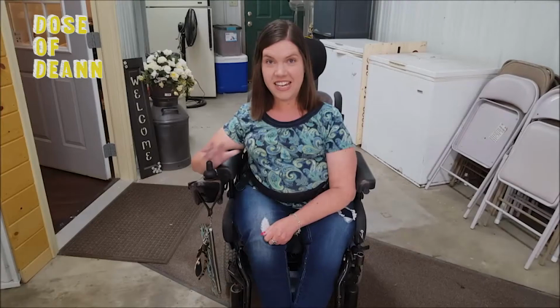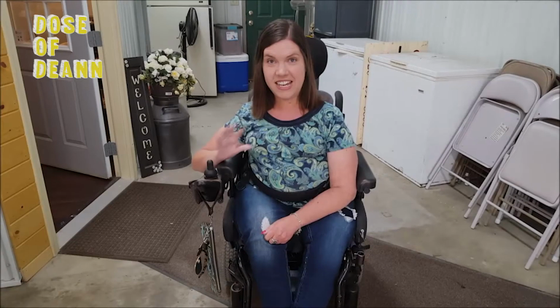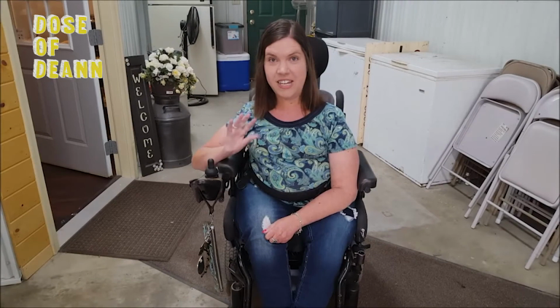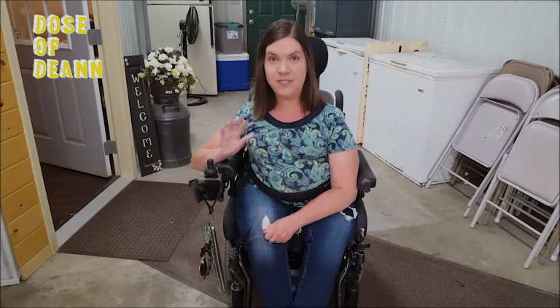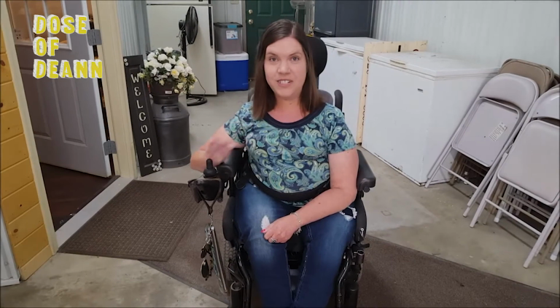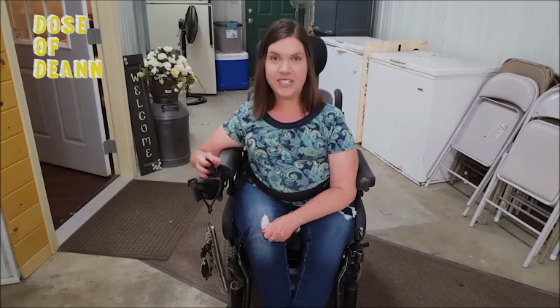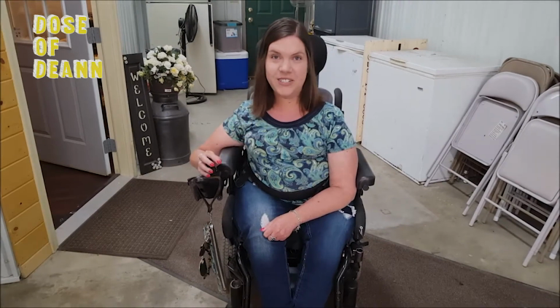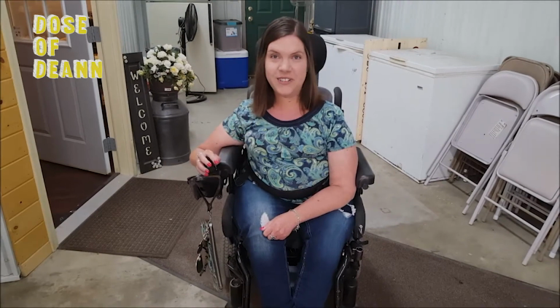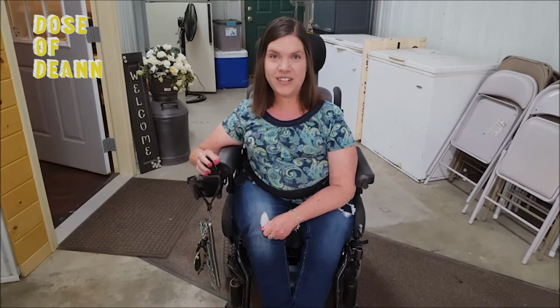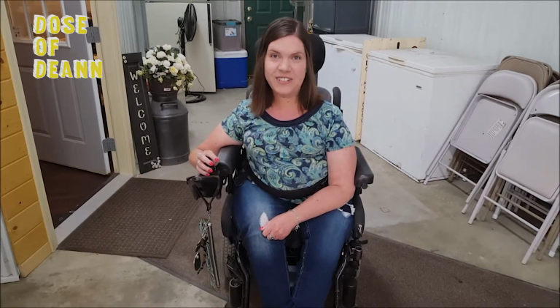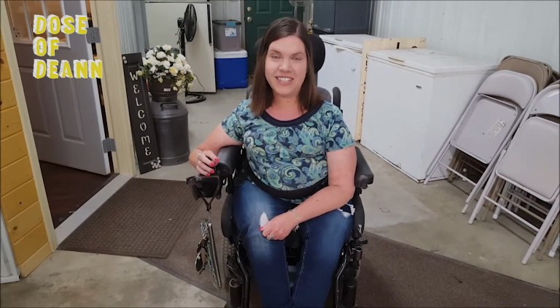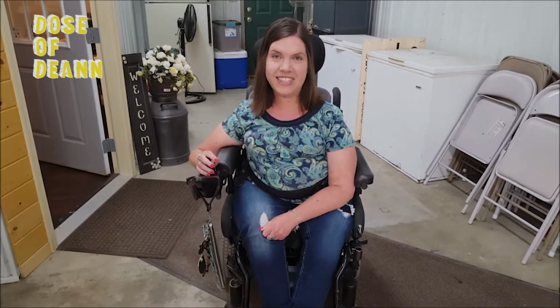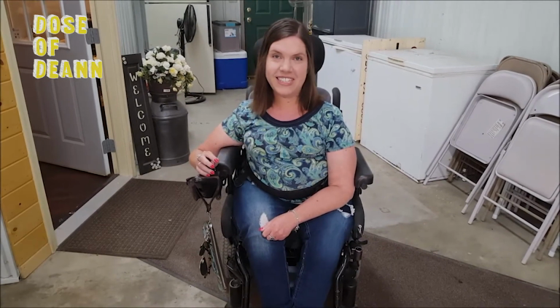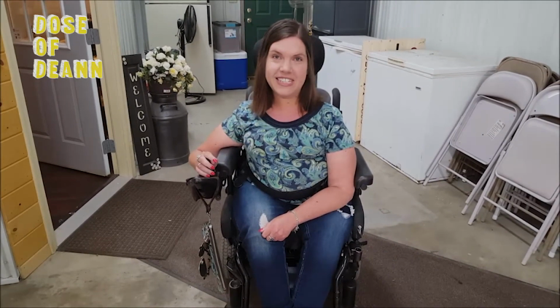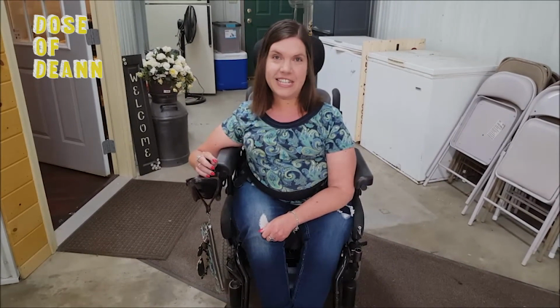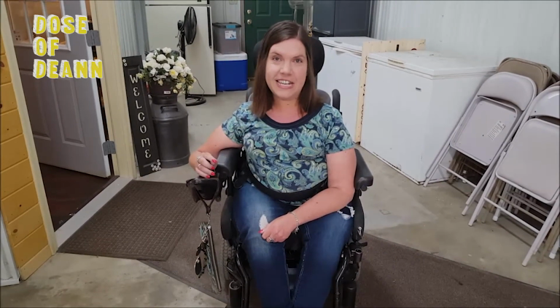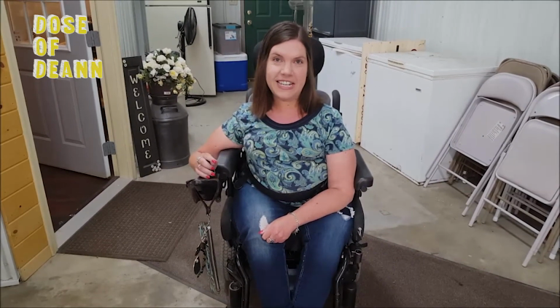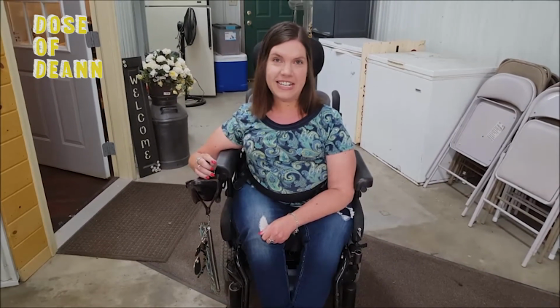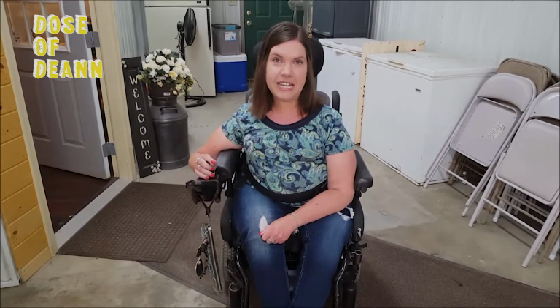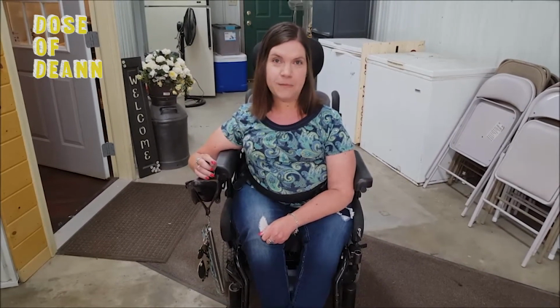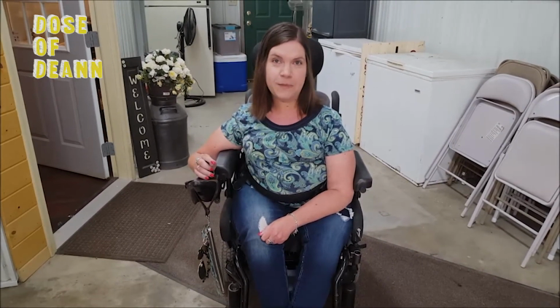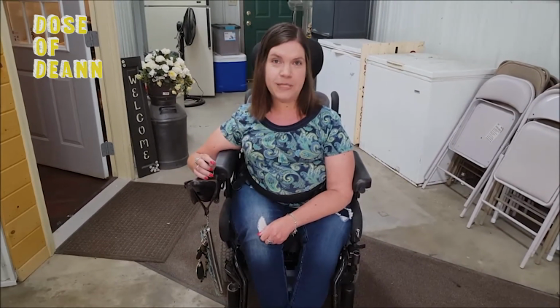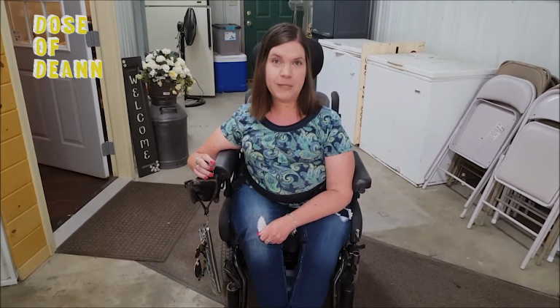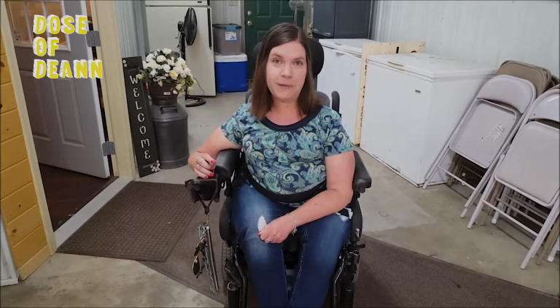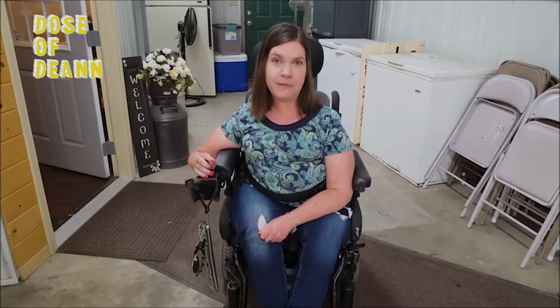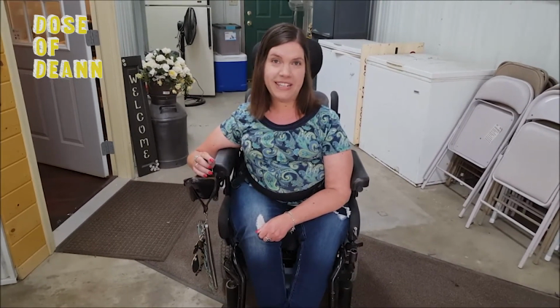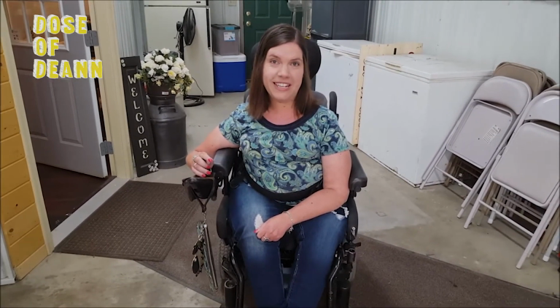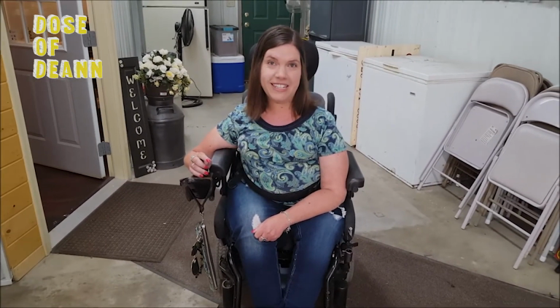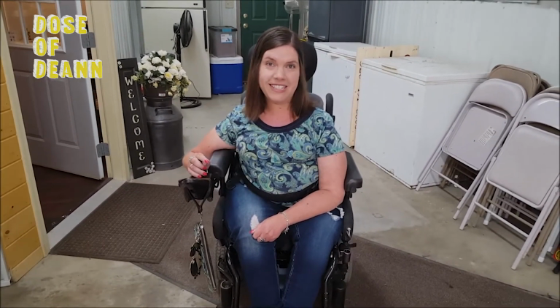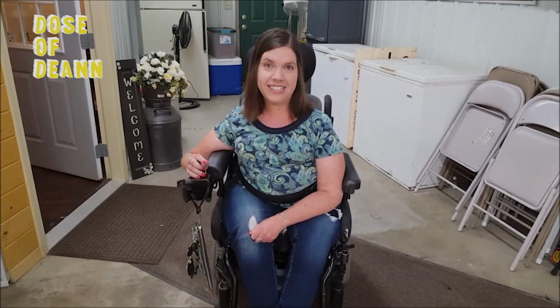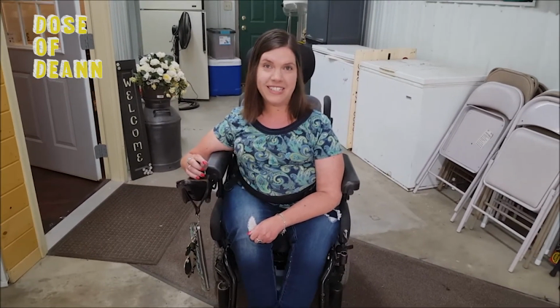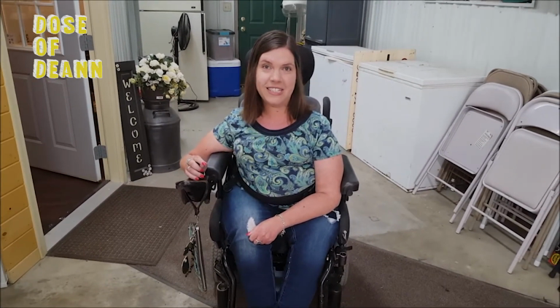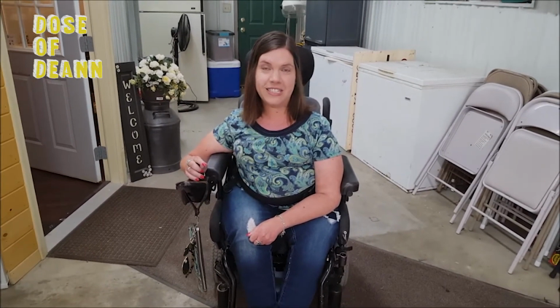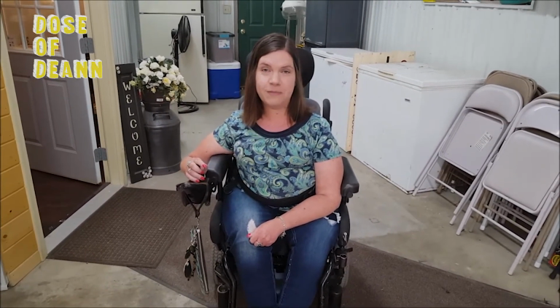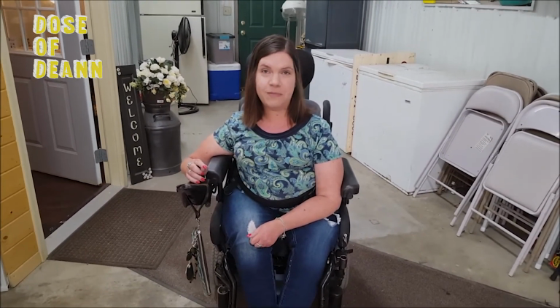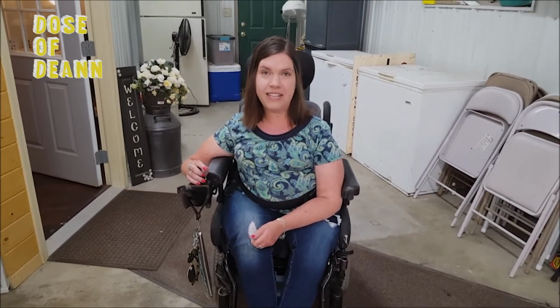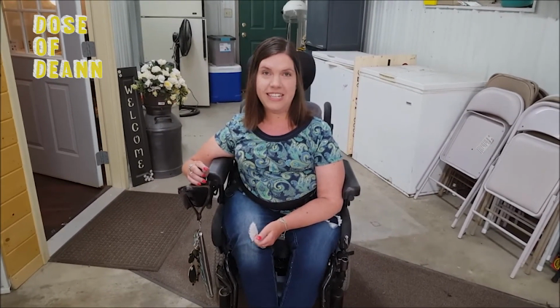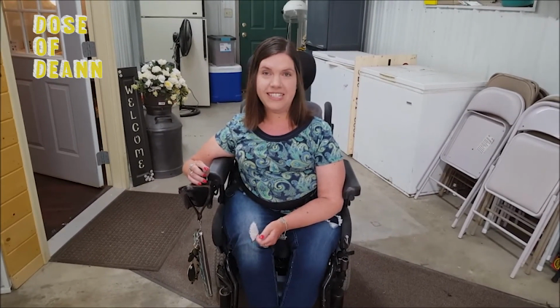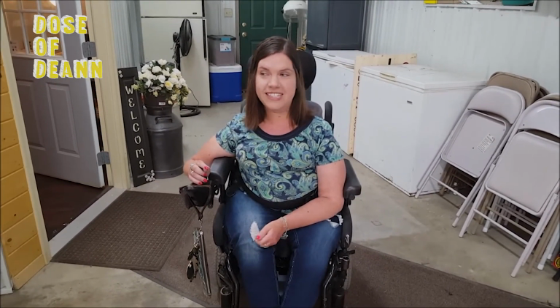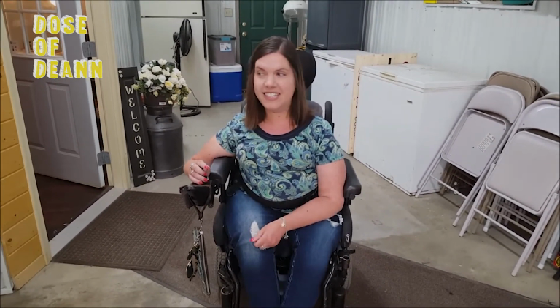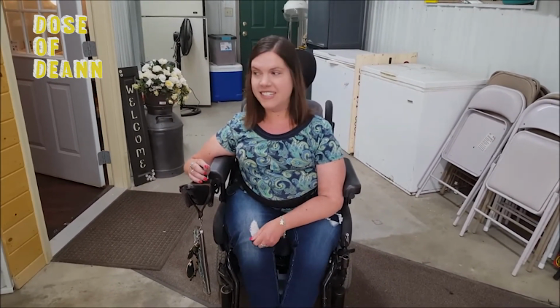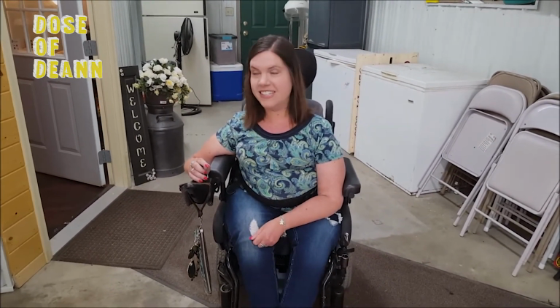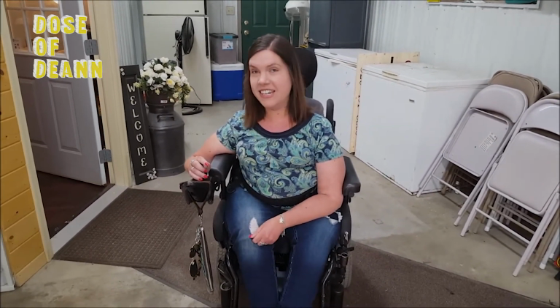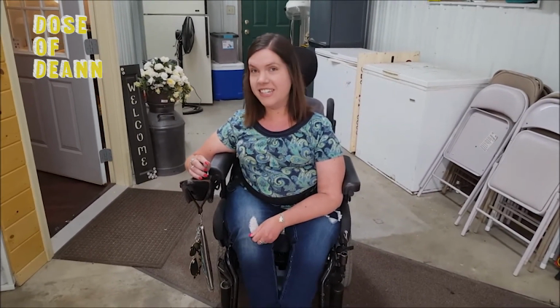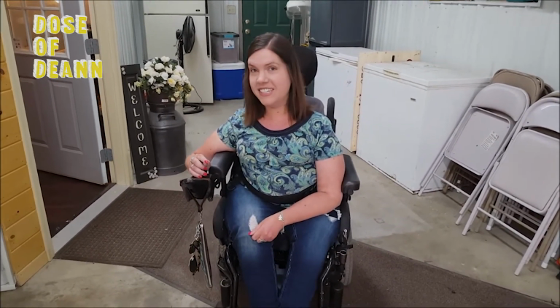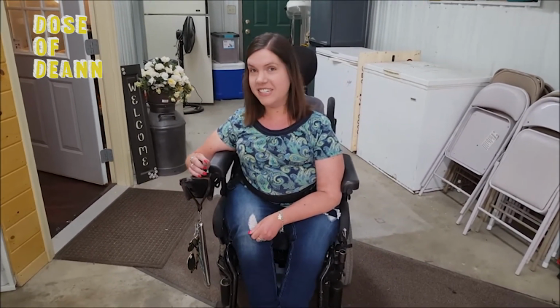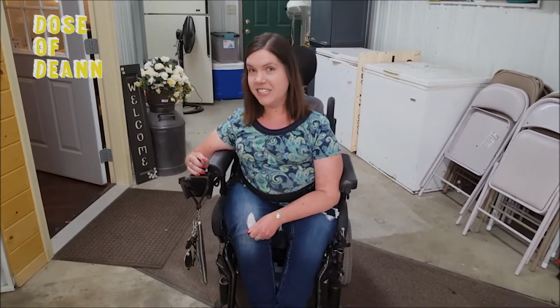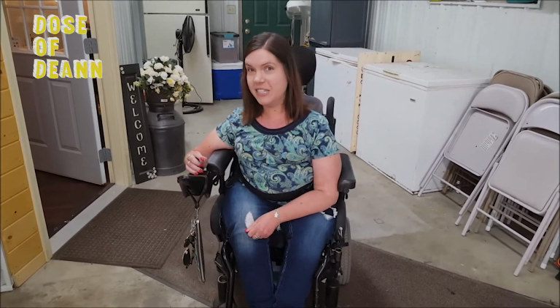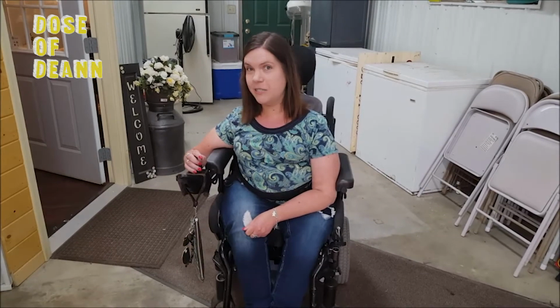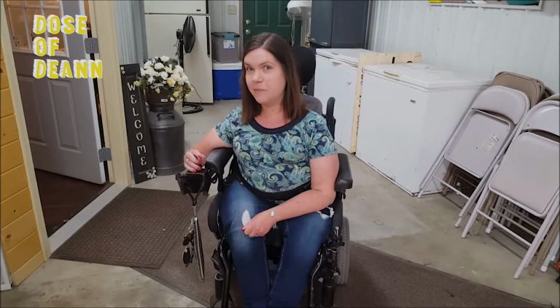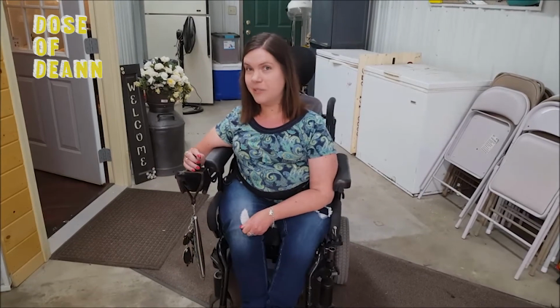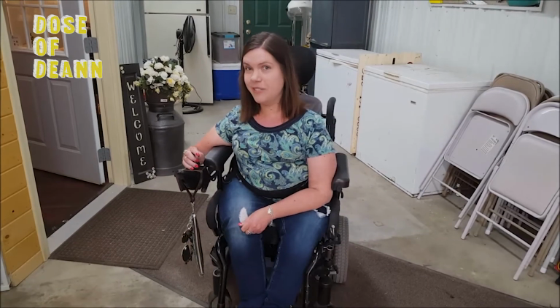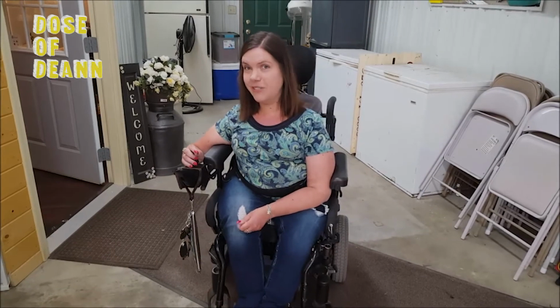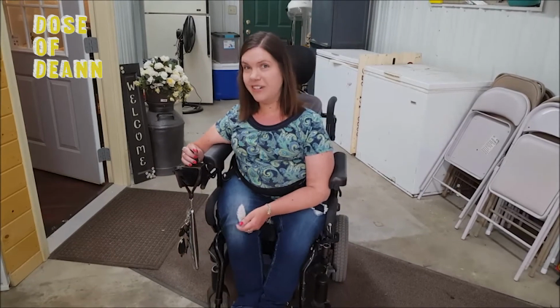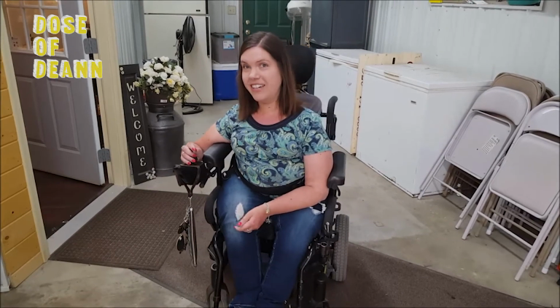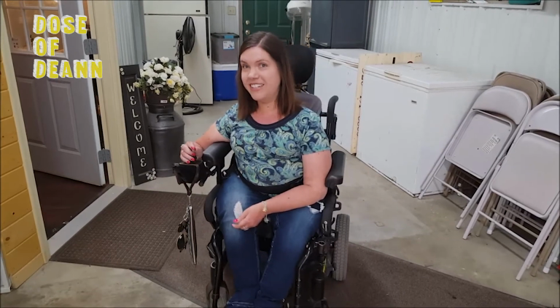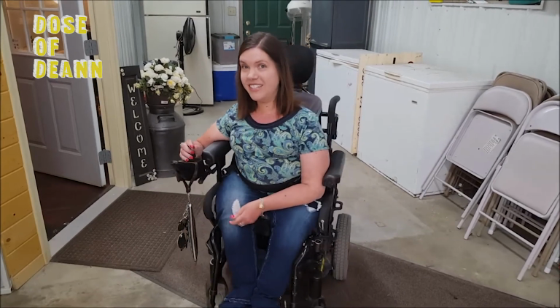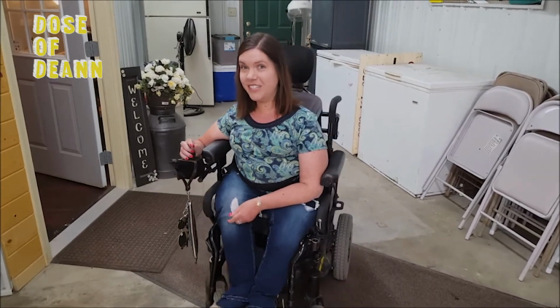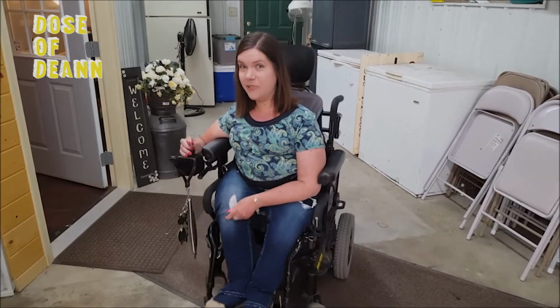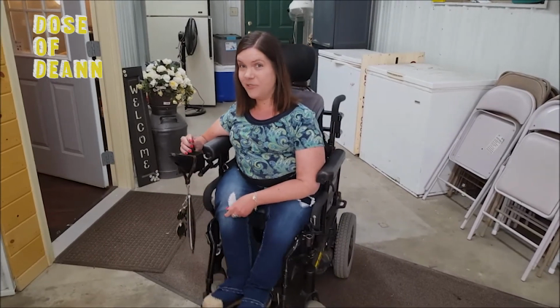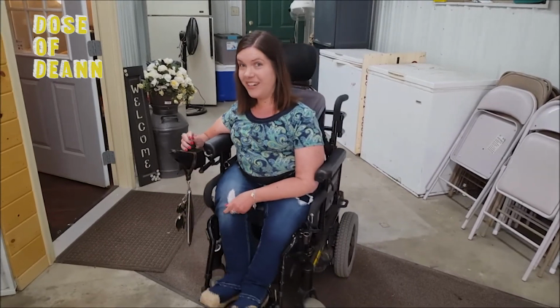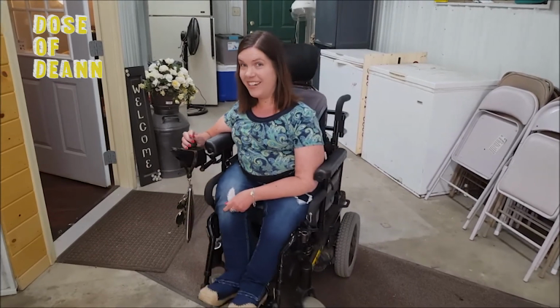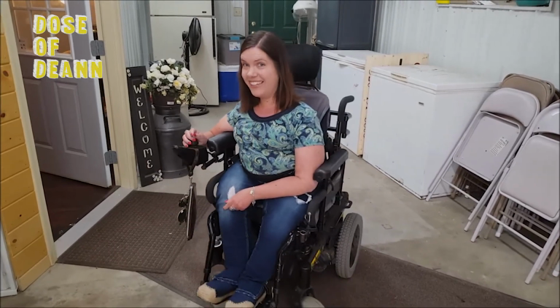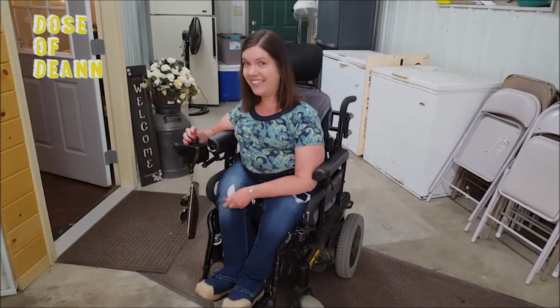We just arrived at the salon. It happens to be my cousin's place, and it's nice and accessible, so I can just go right in.